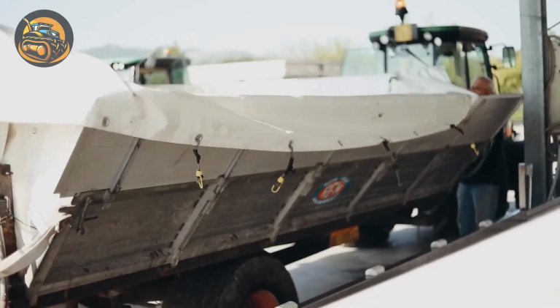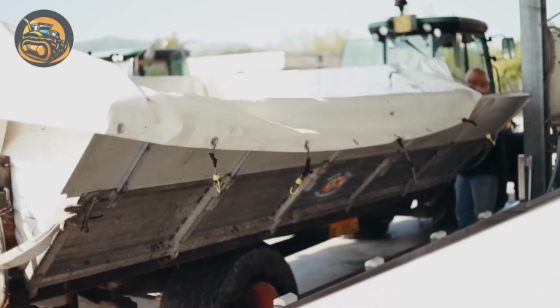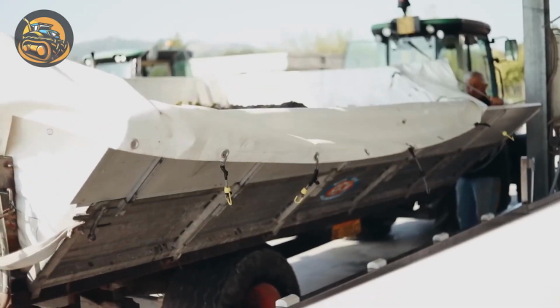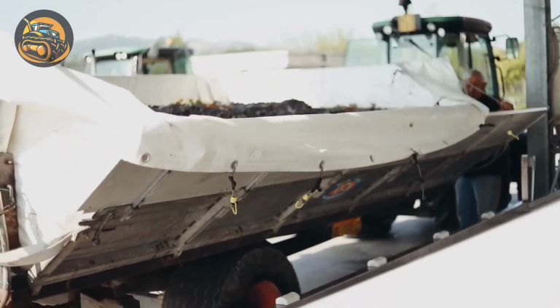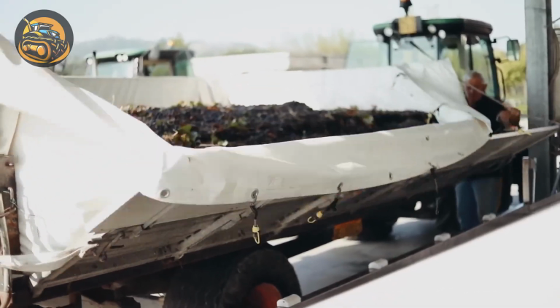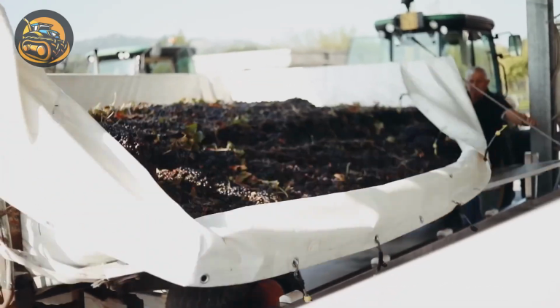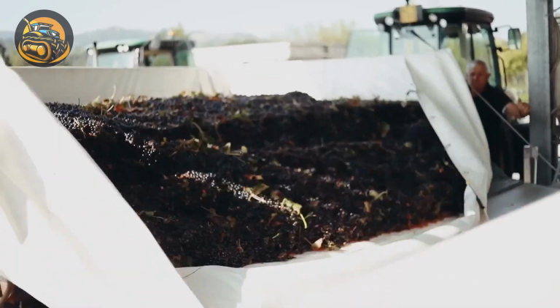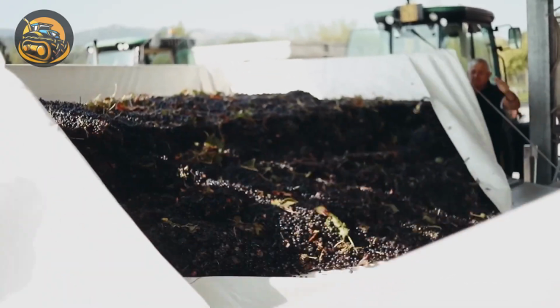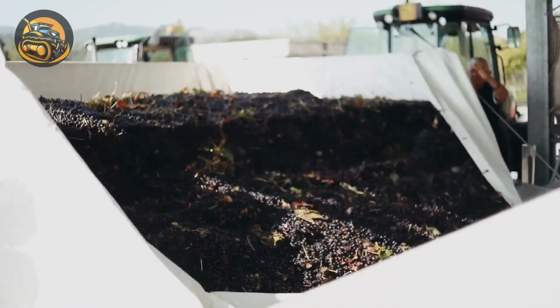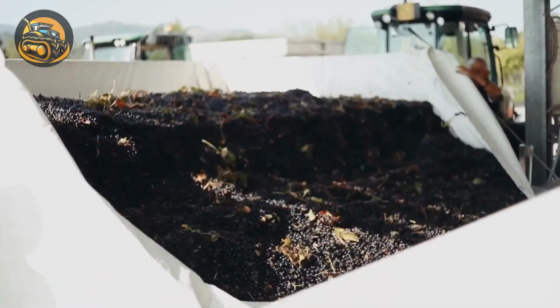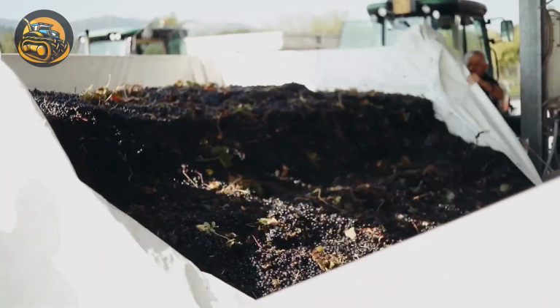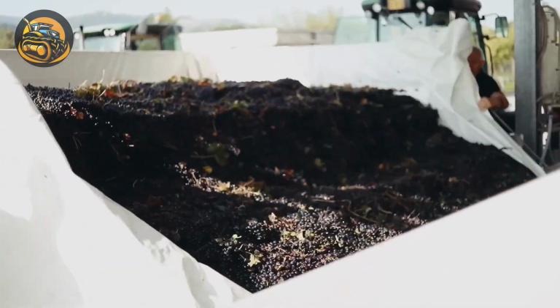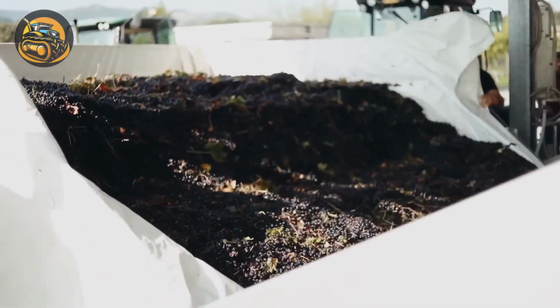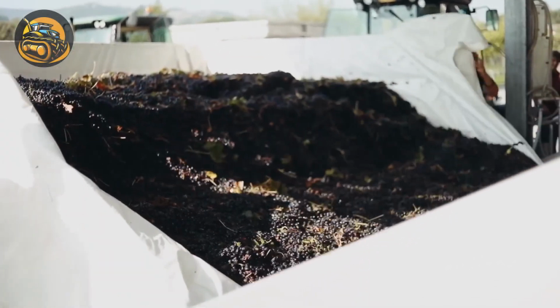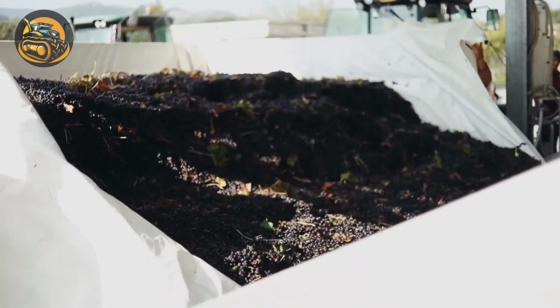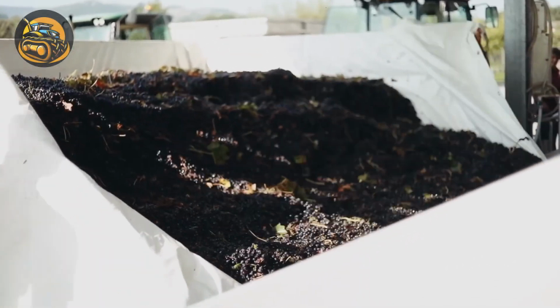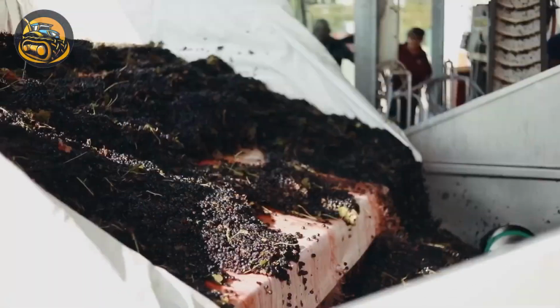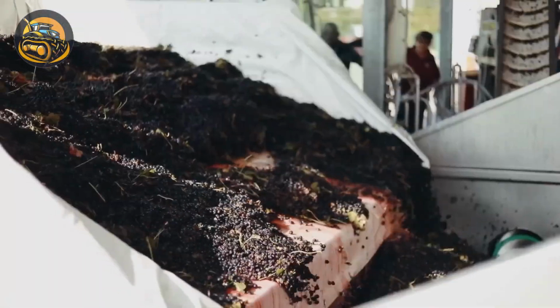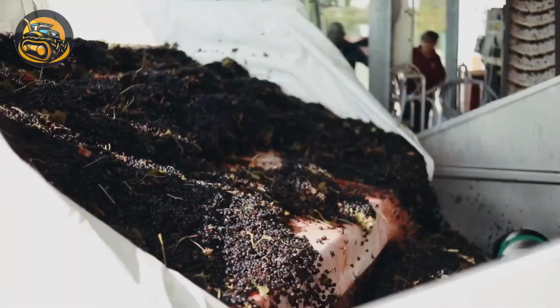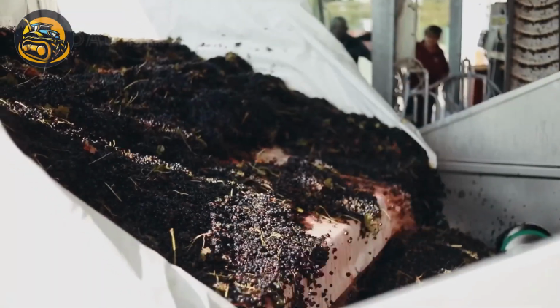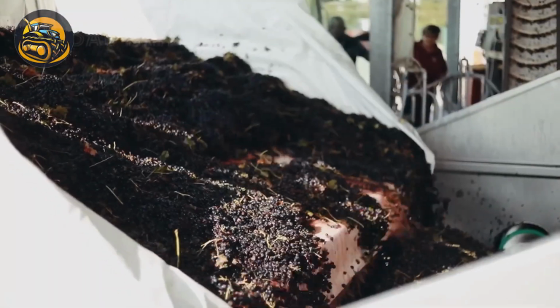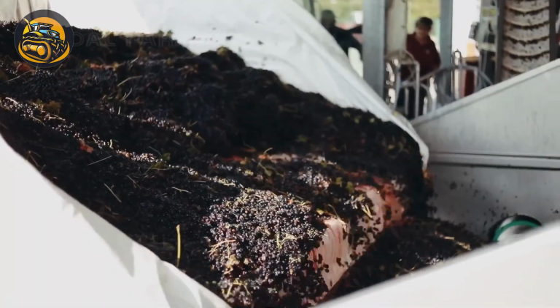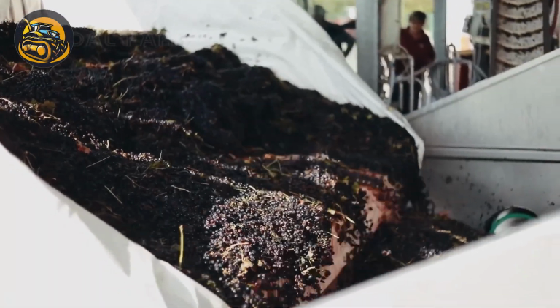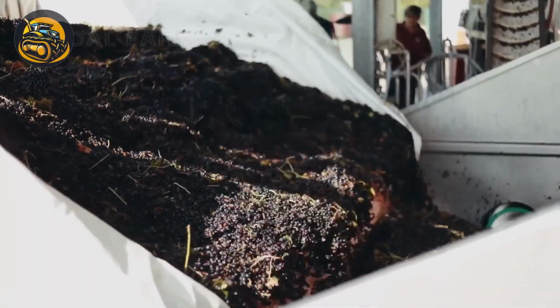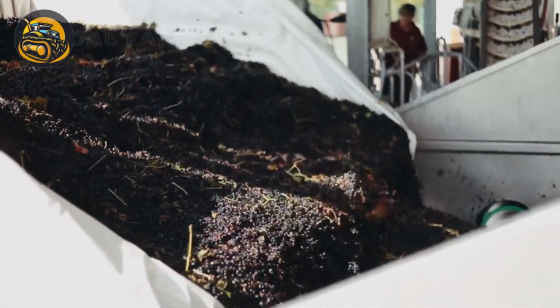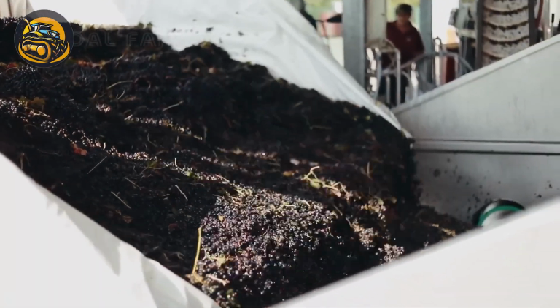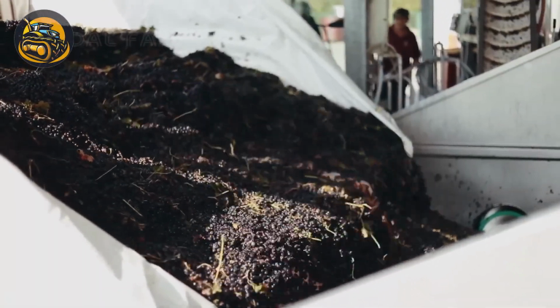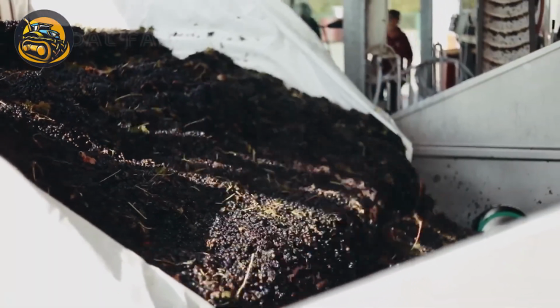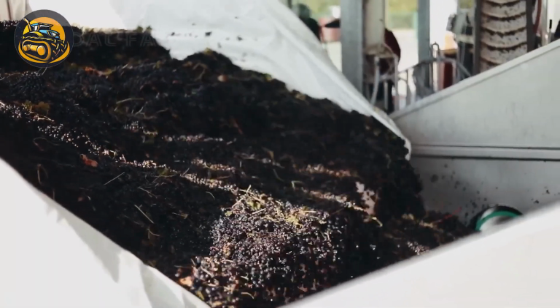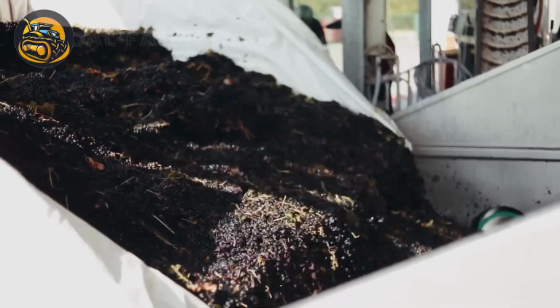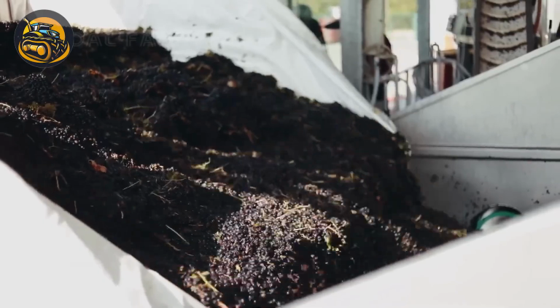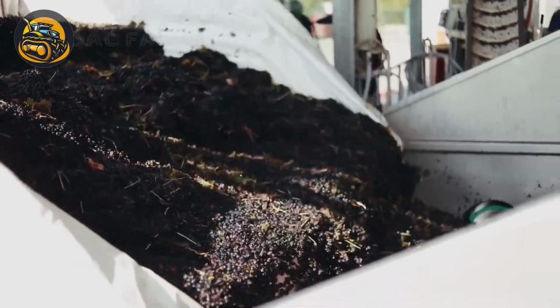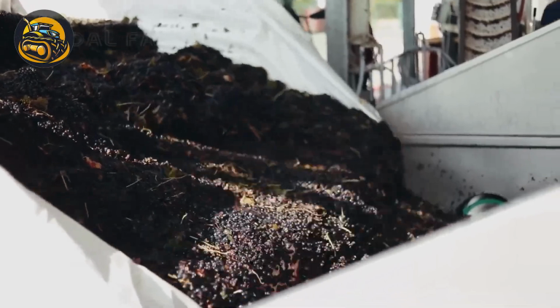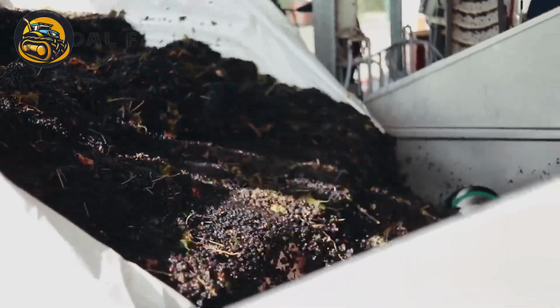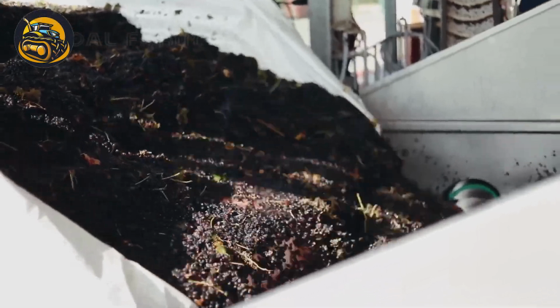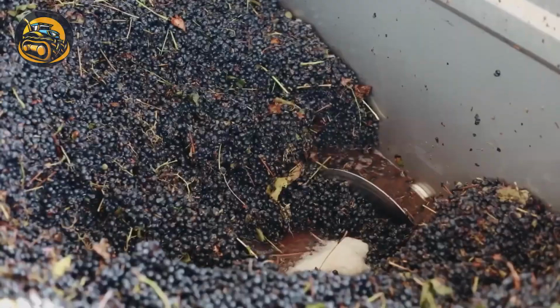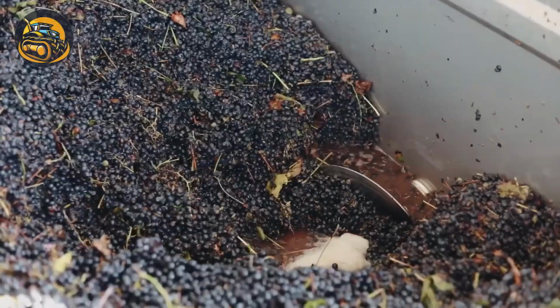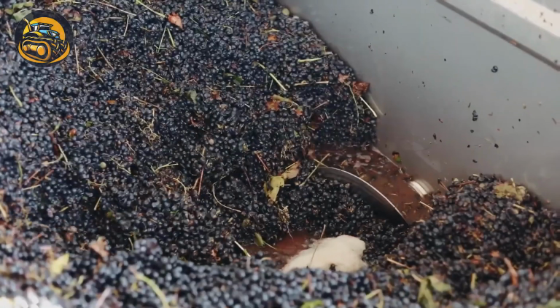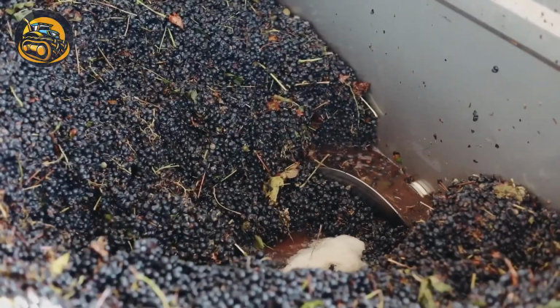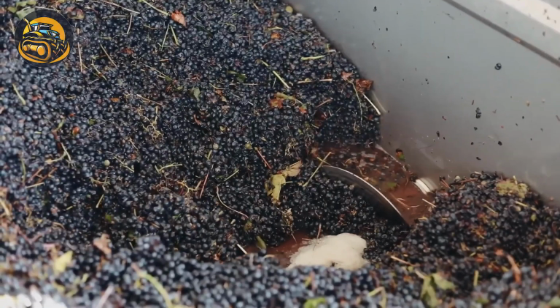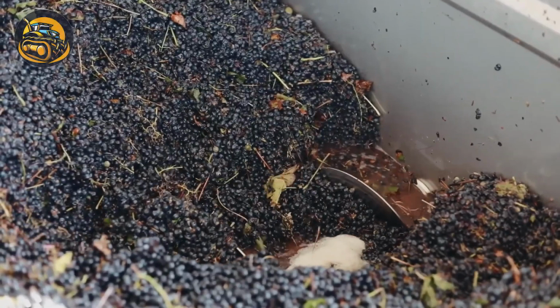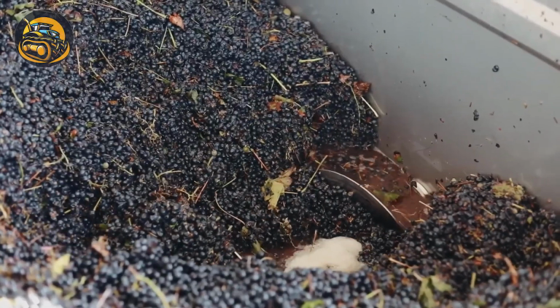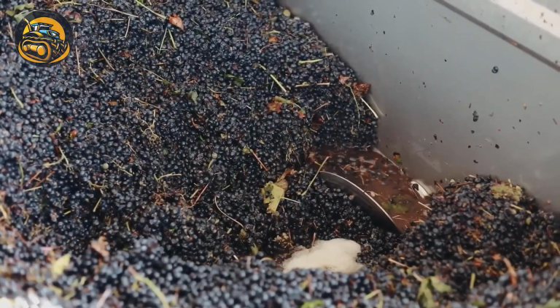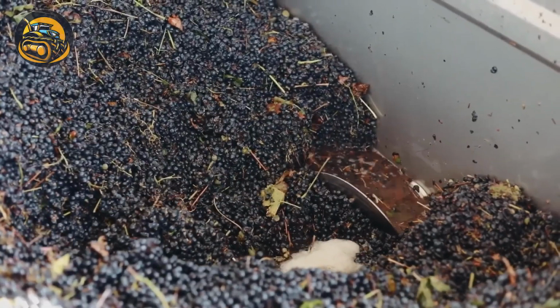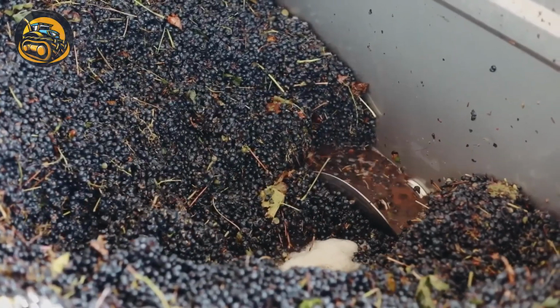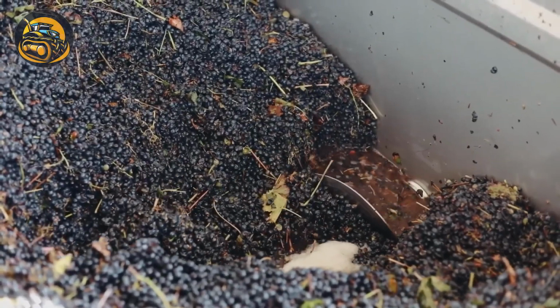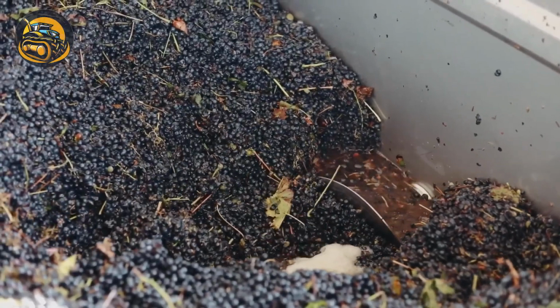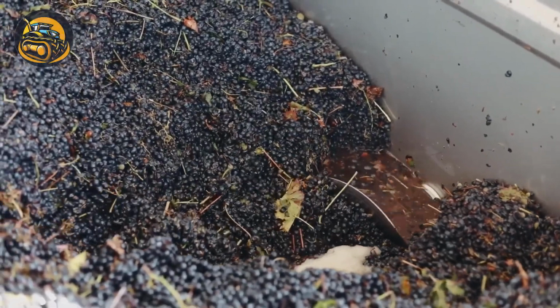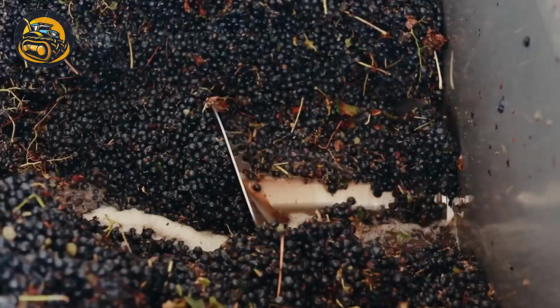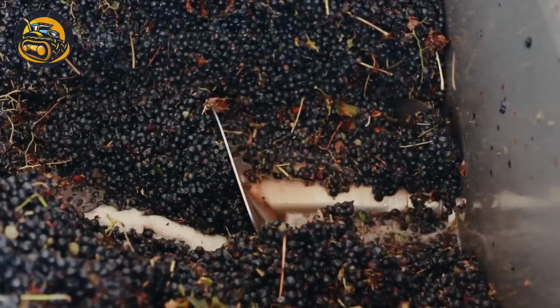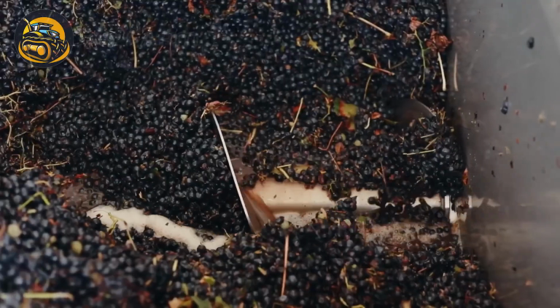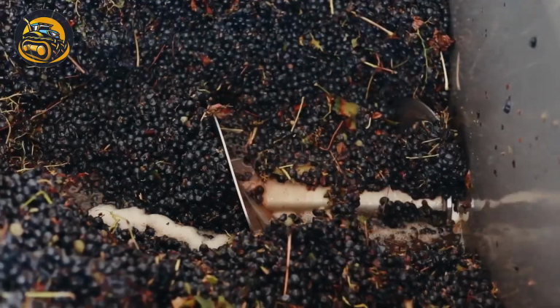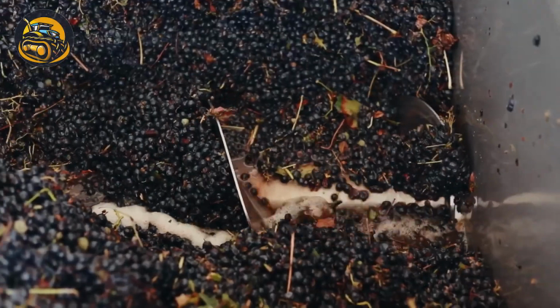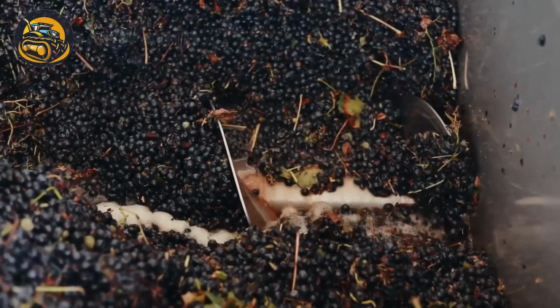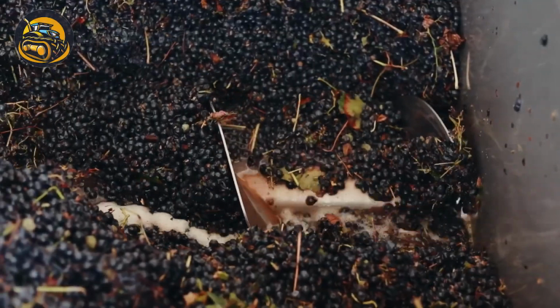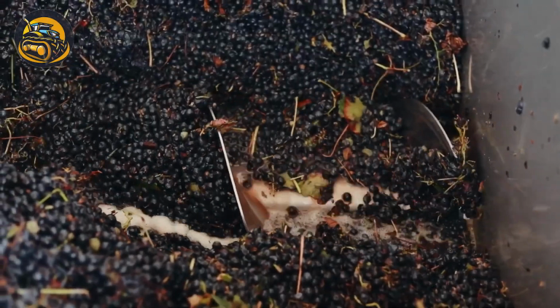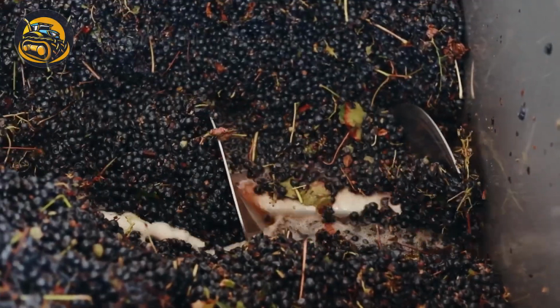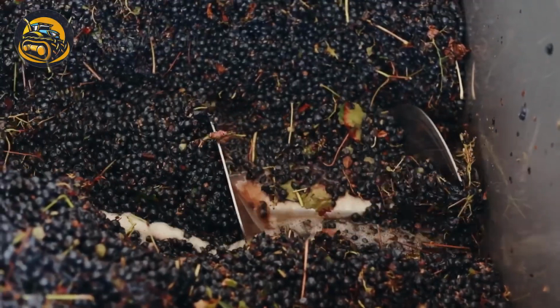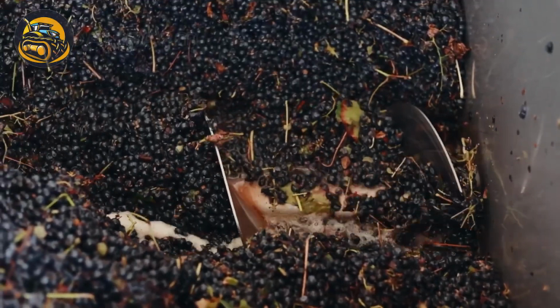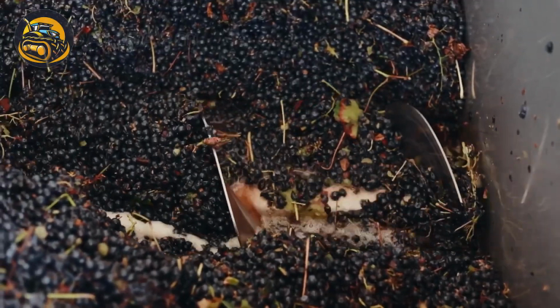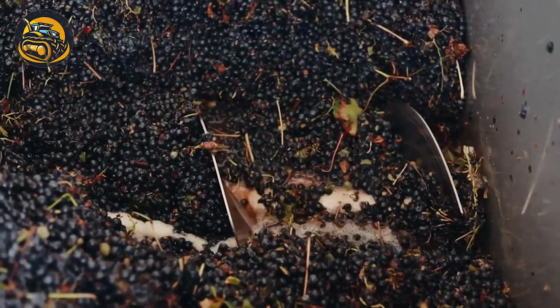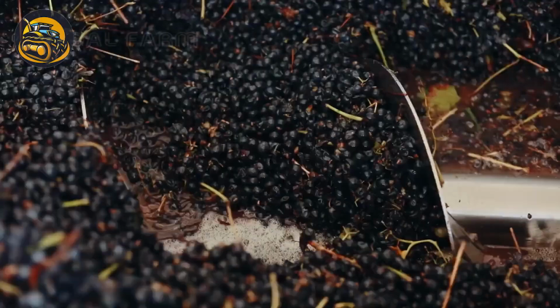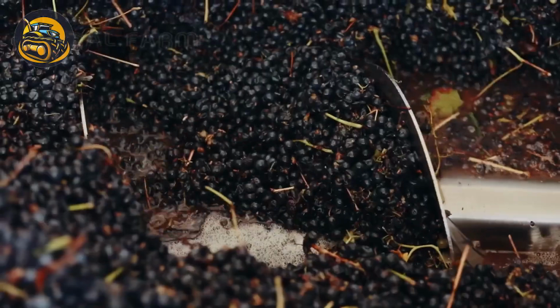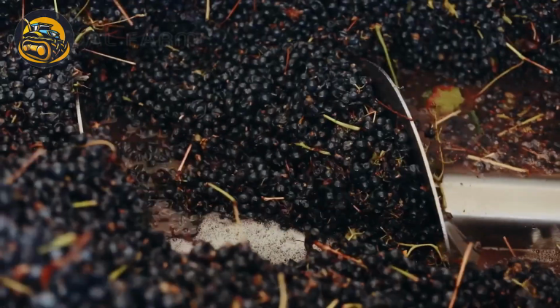These juicy grapes are jumping into the washing pool joyfully, knowing they'll become the best wine in France.